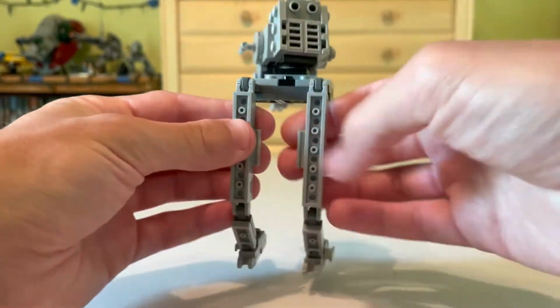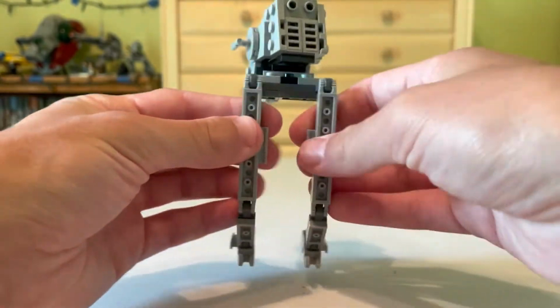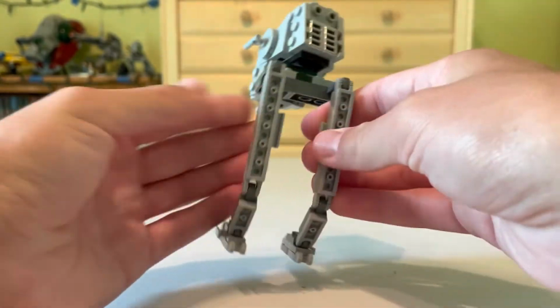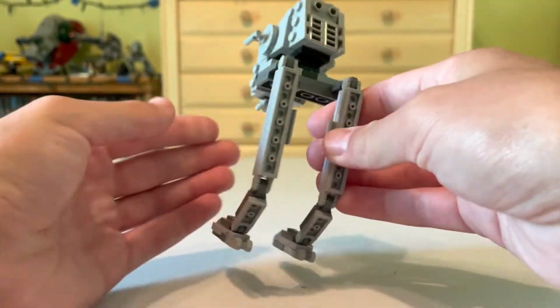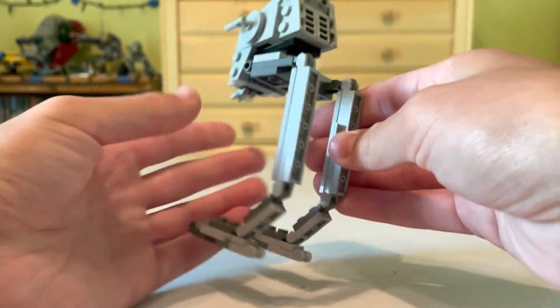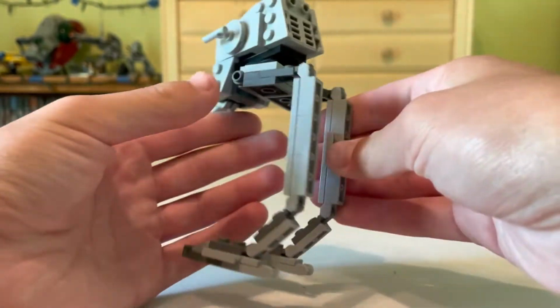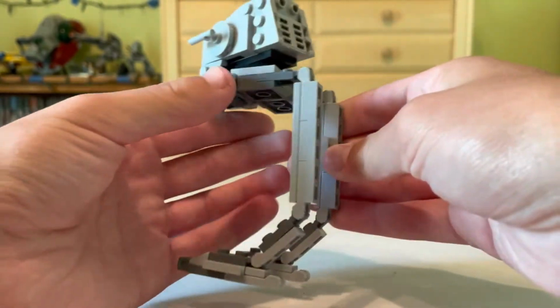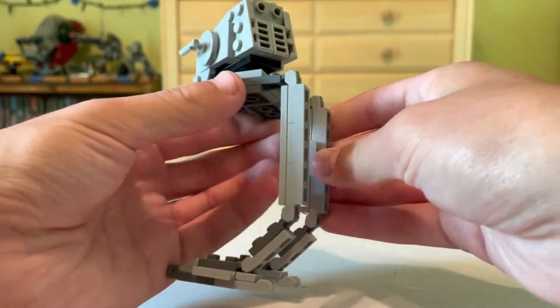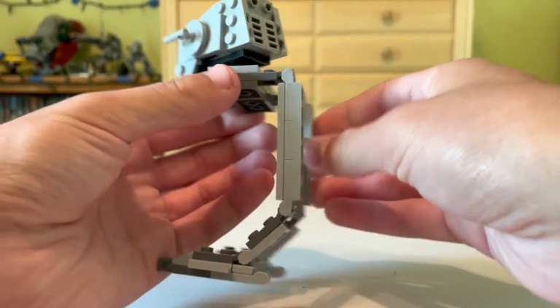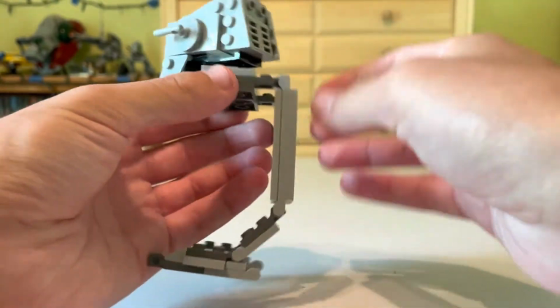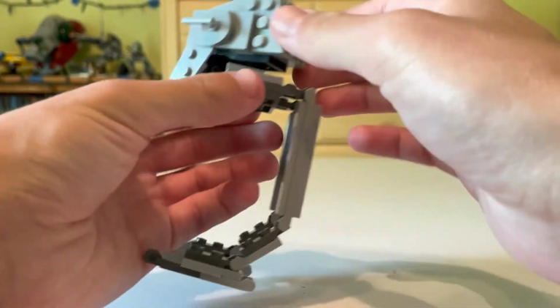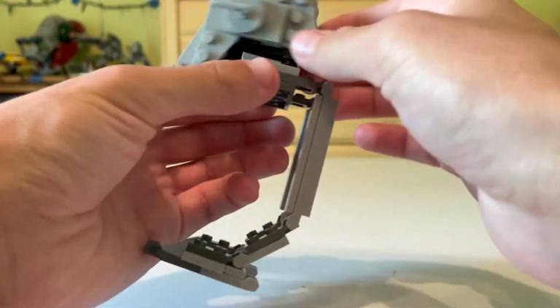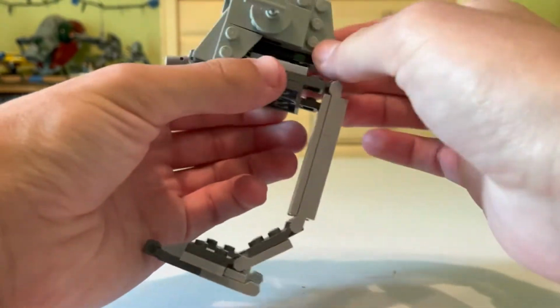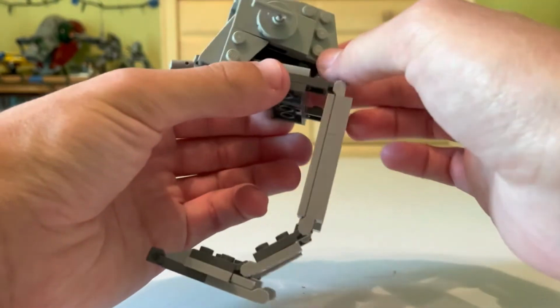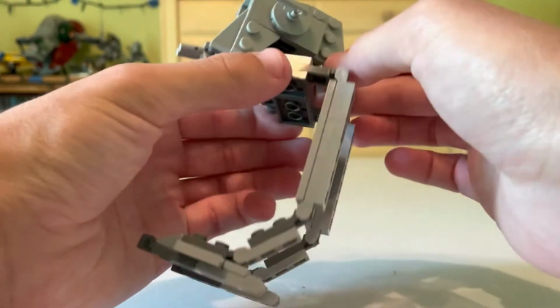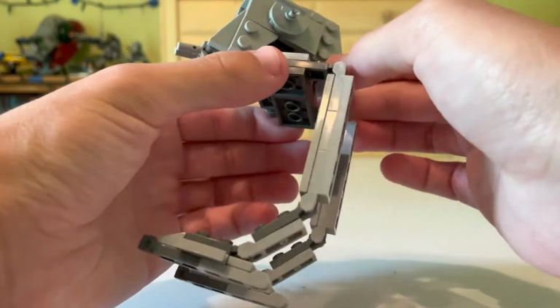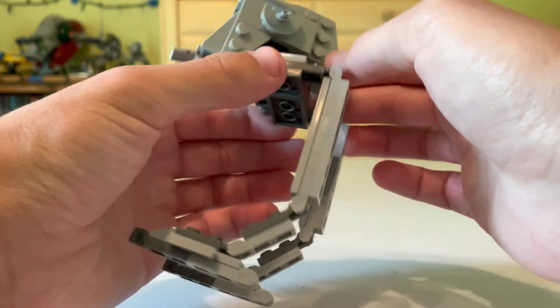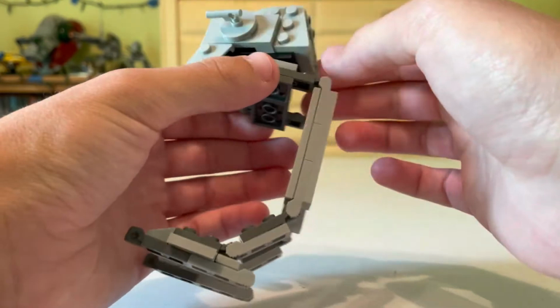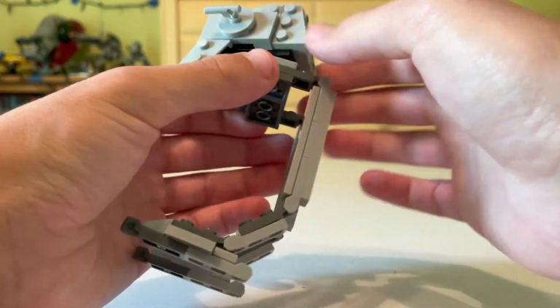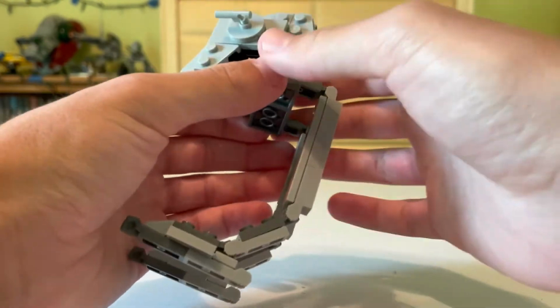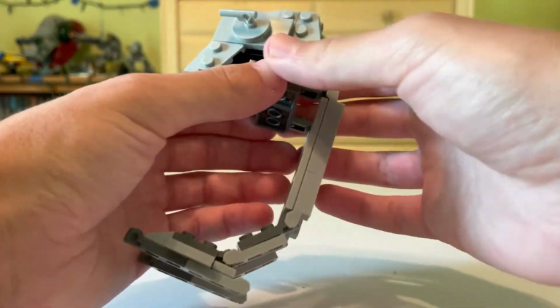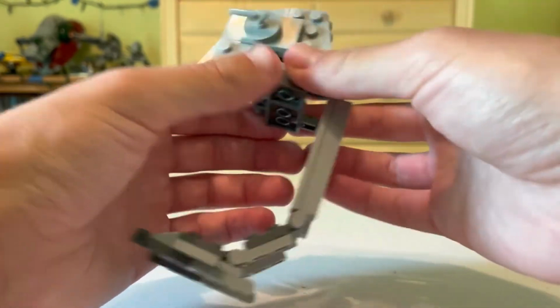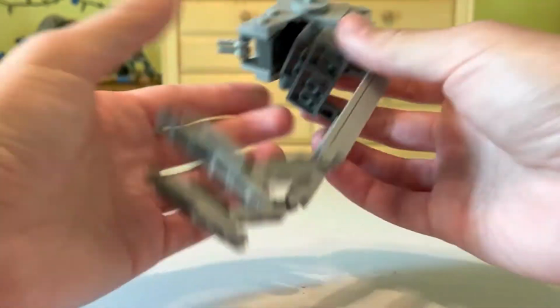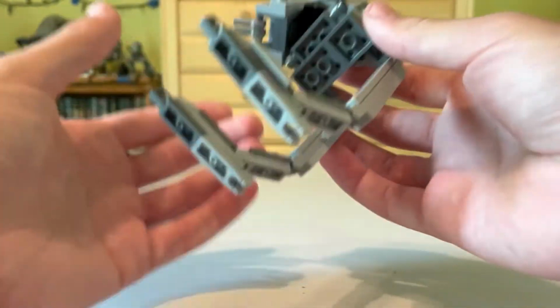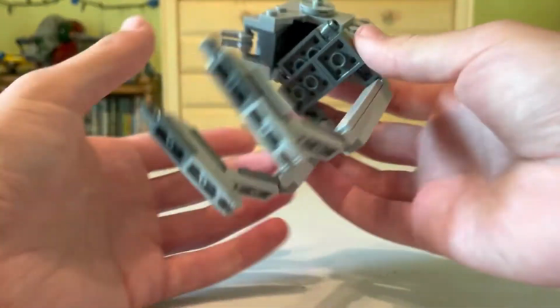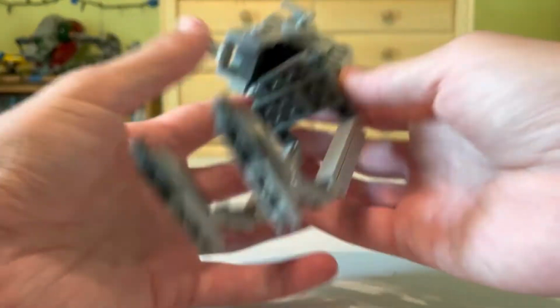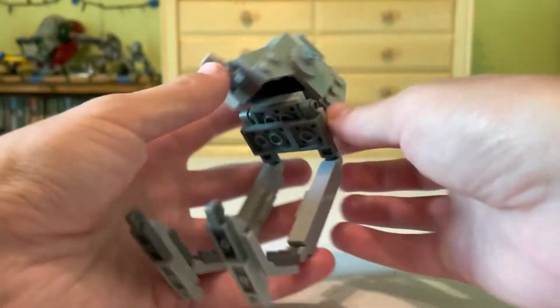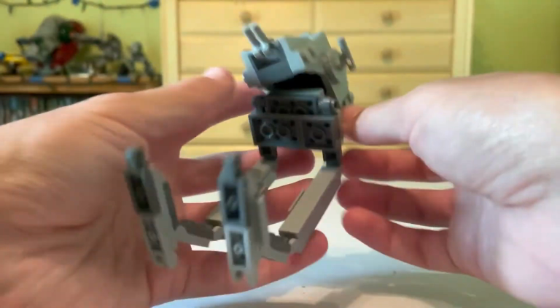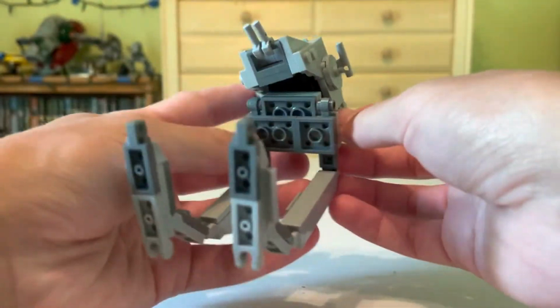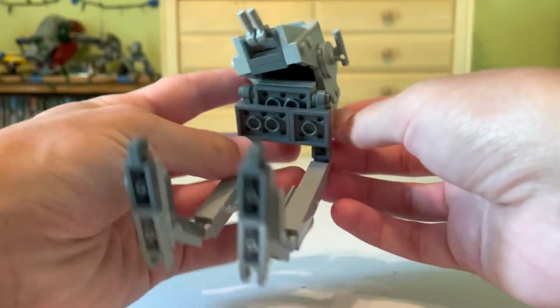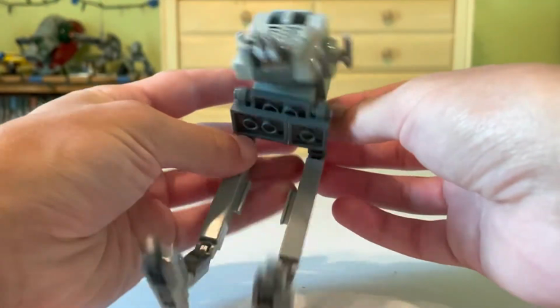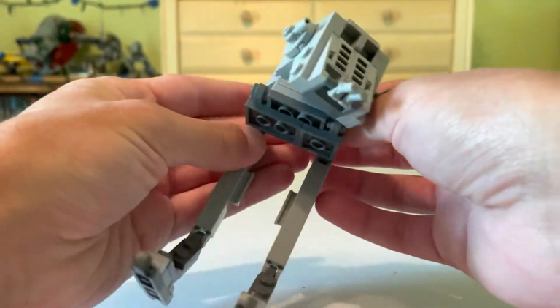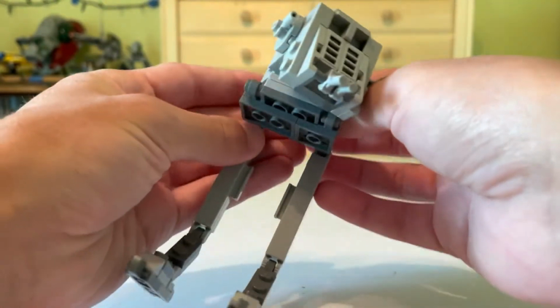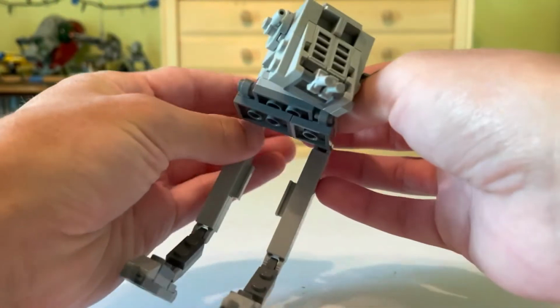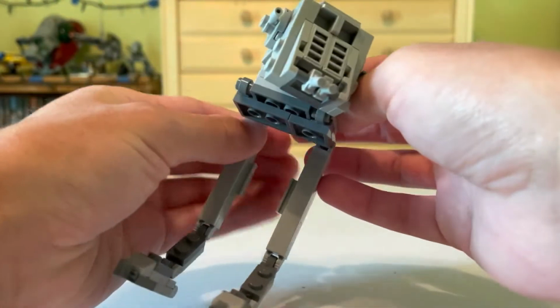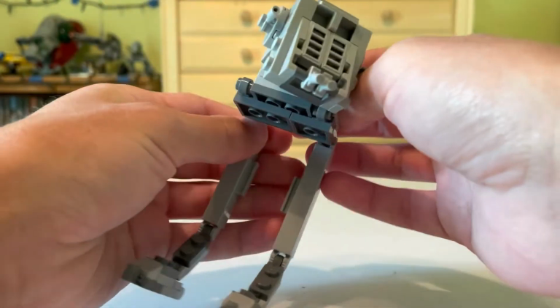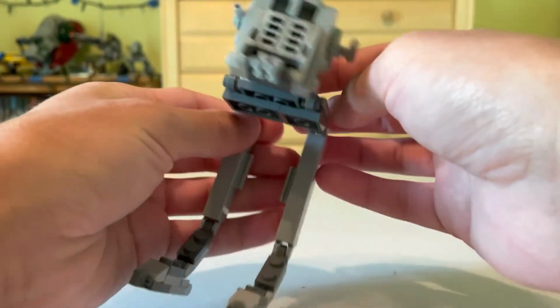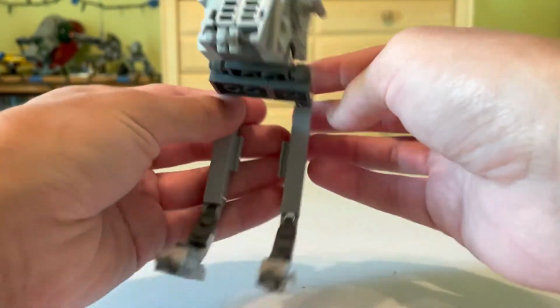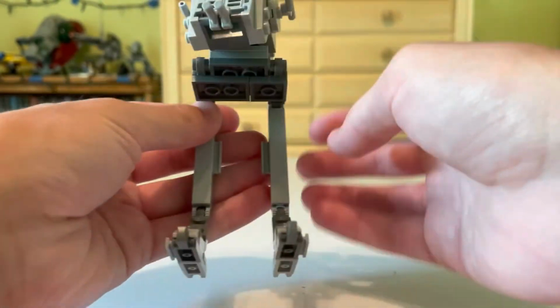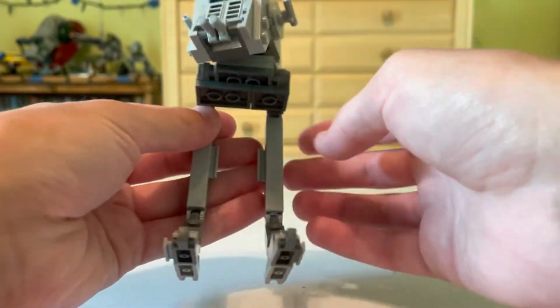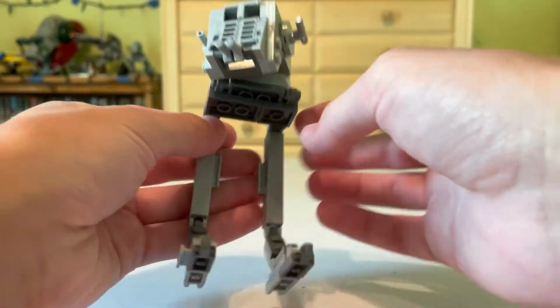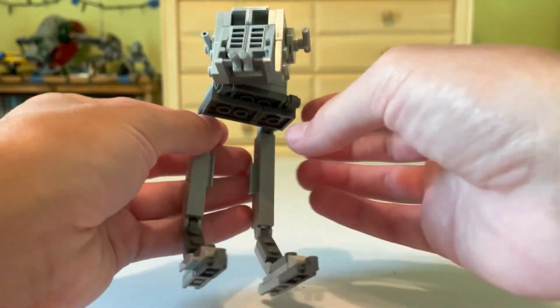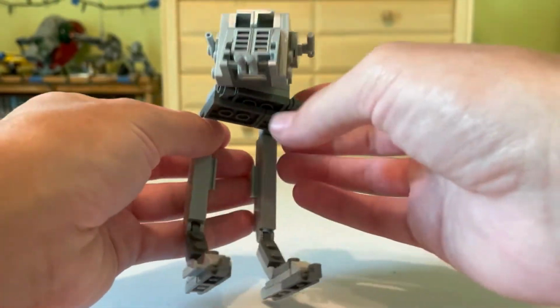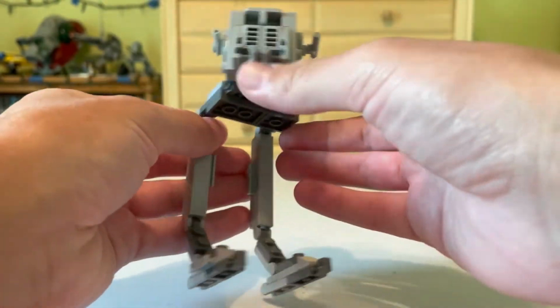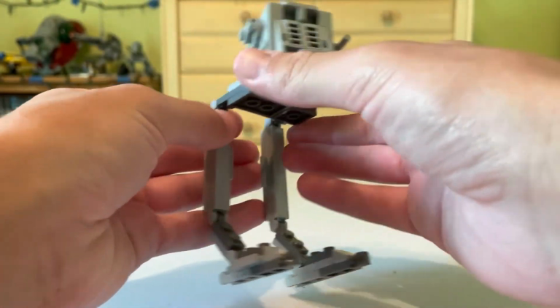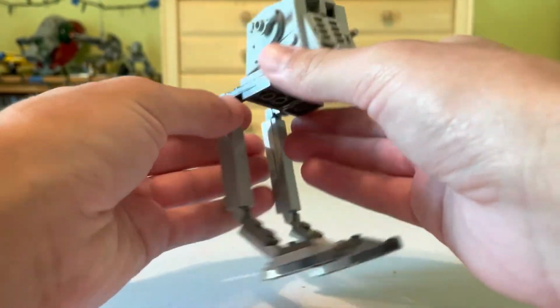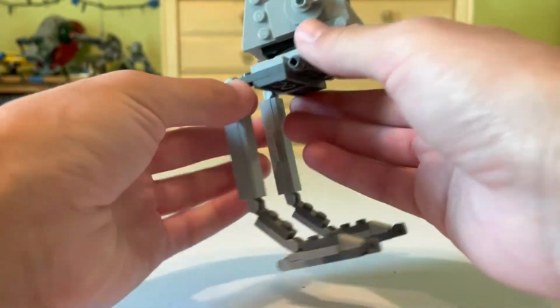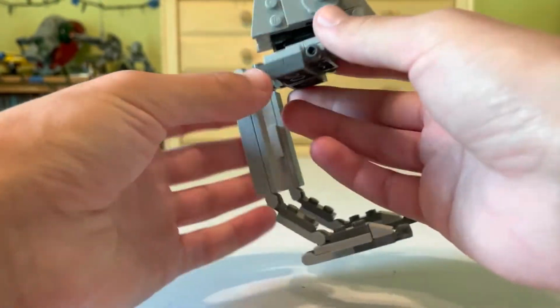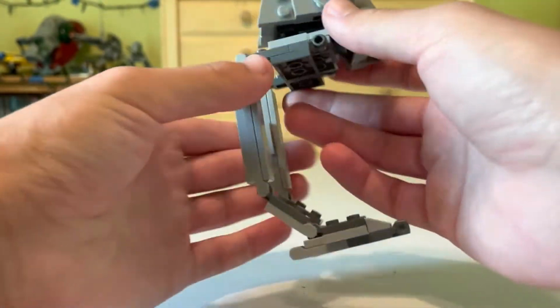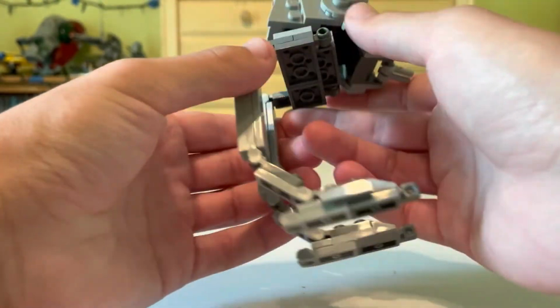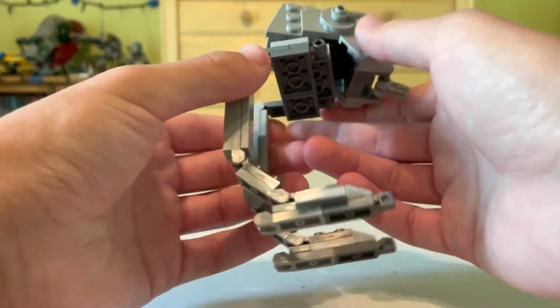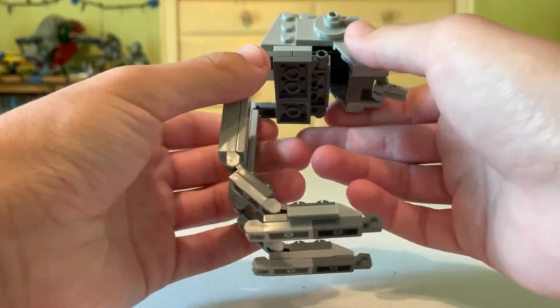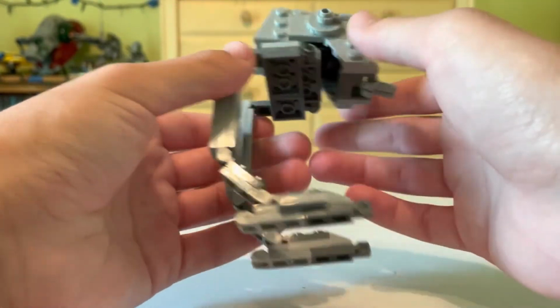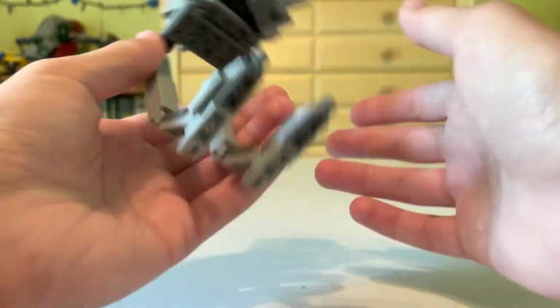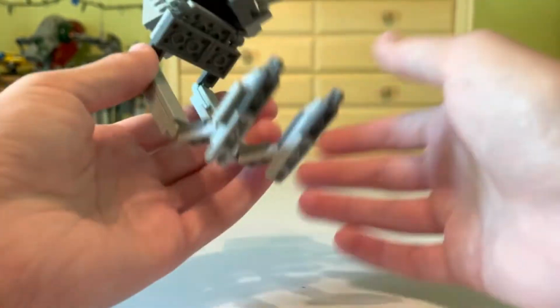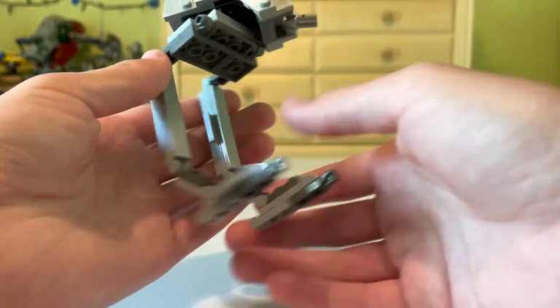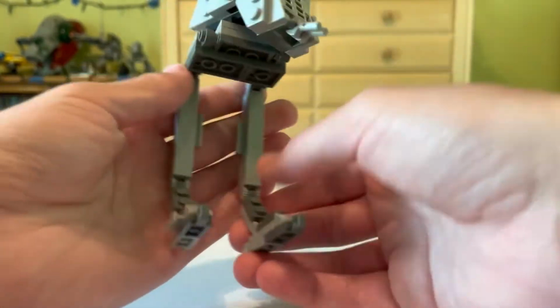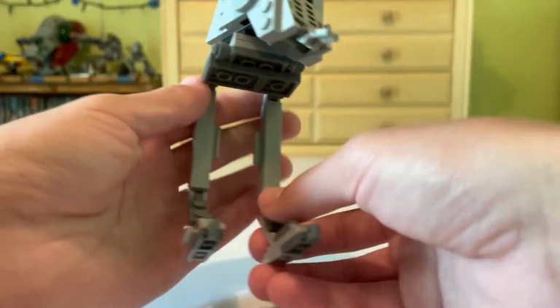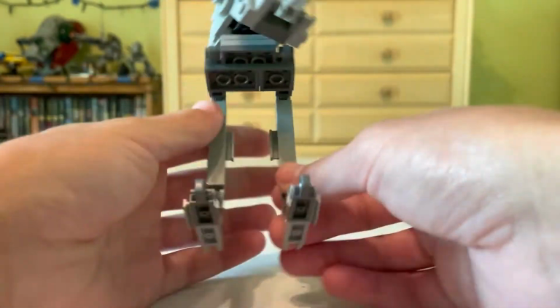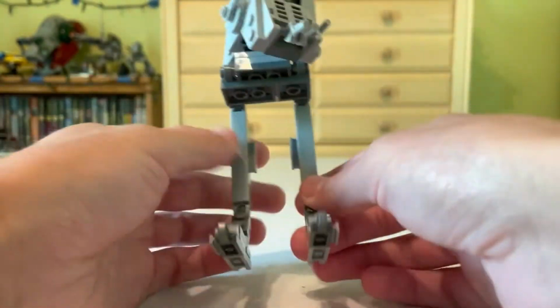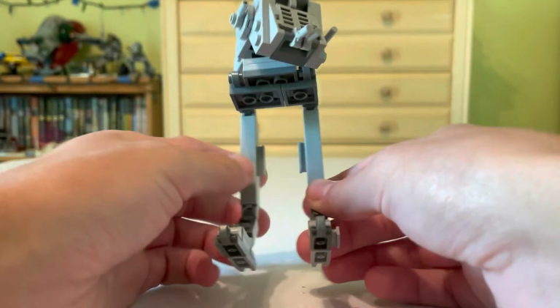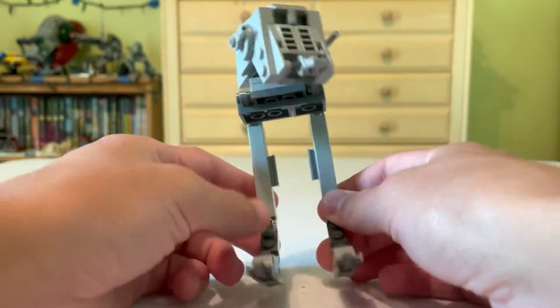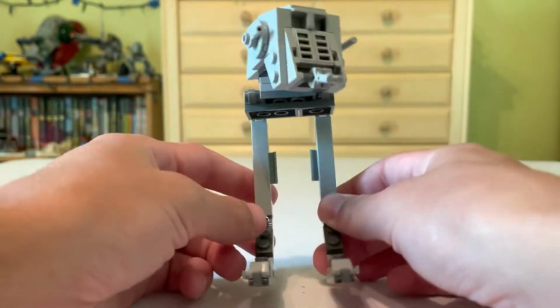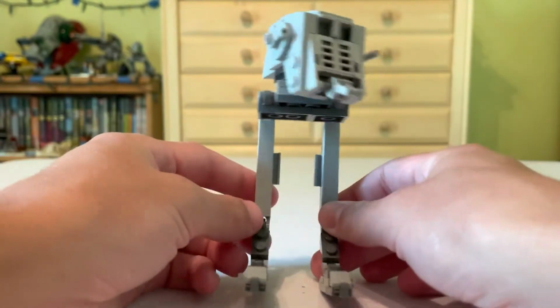But it's not crazy. For less than 100 pieces, this is actually a really nice polybag and I do enjoy it. It's a good one, I won't deny it.